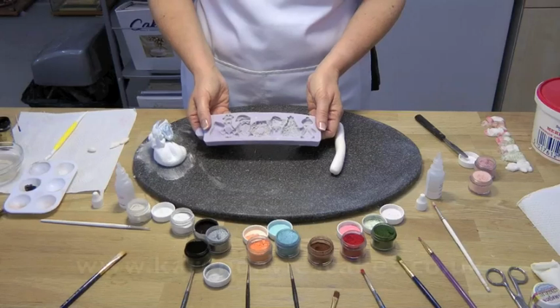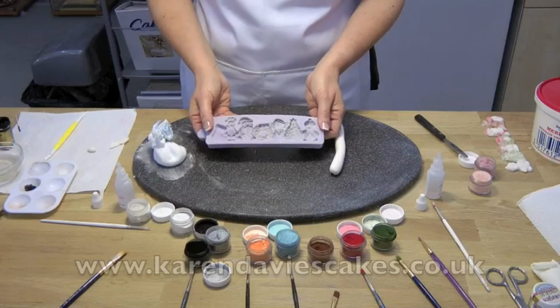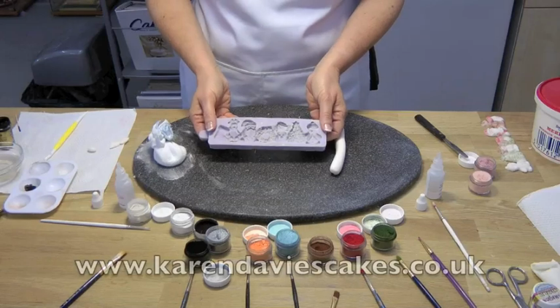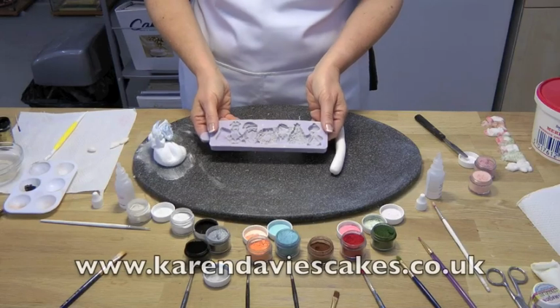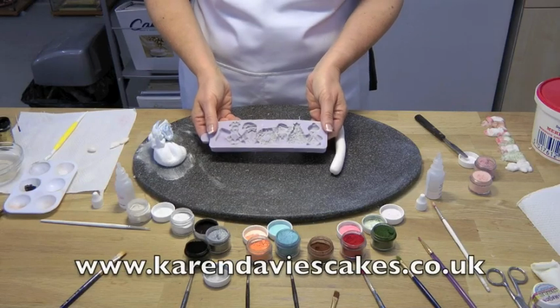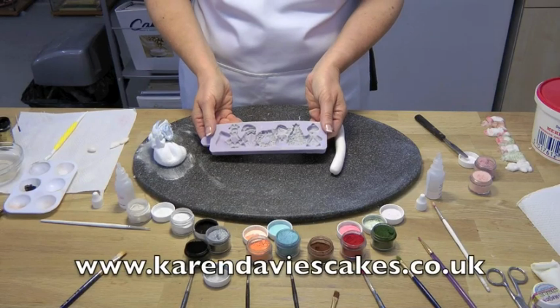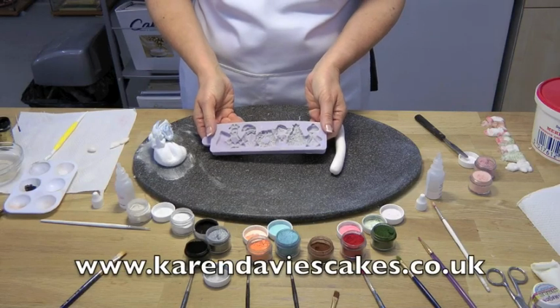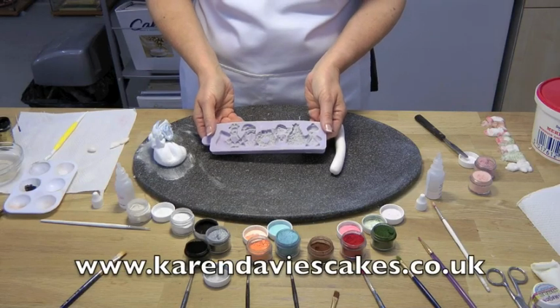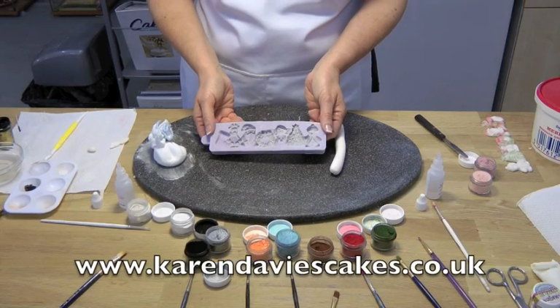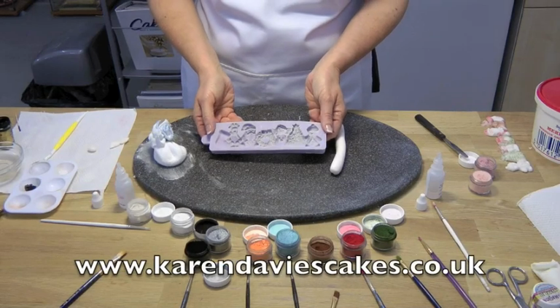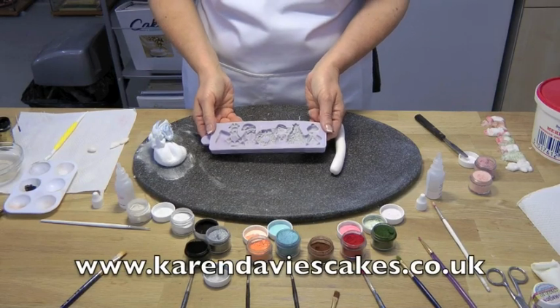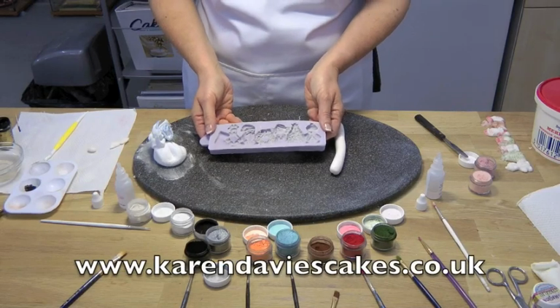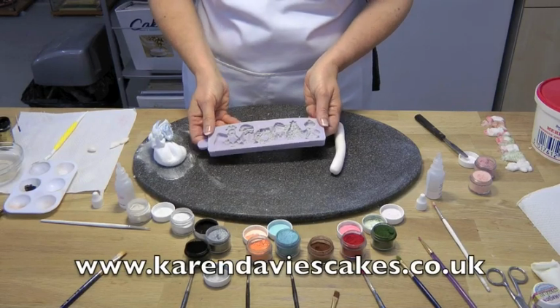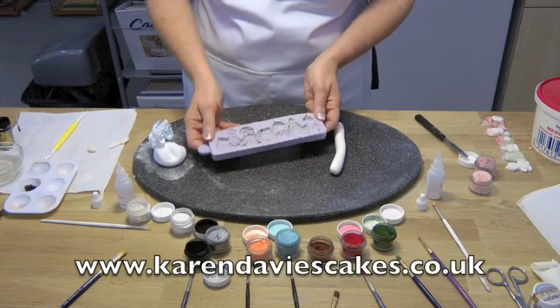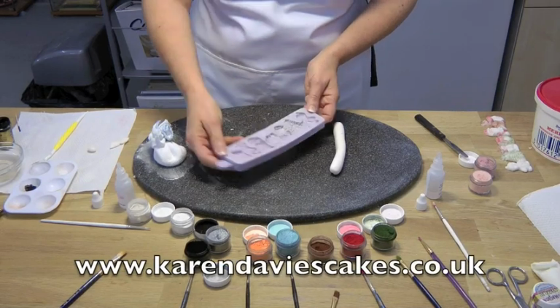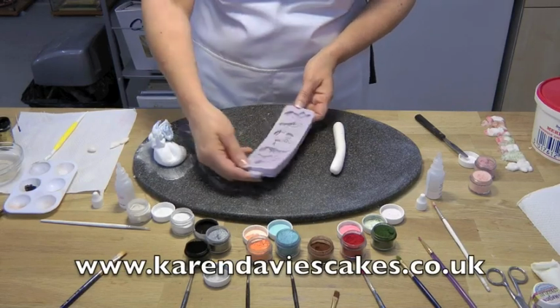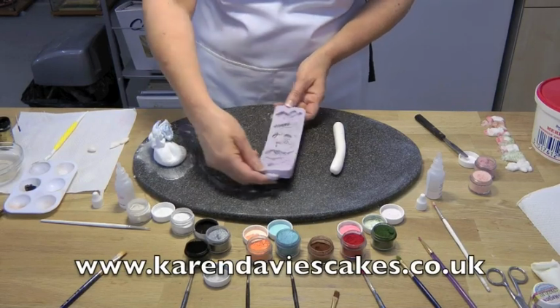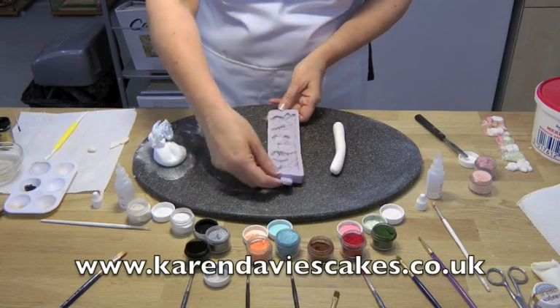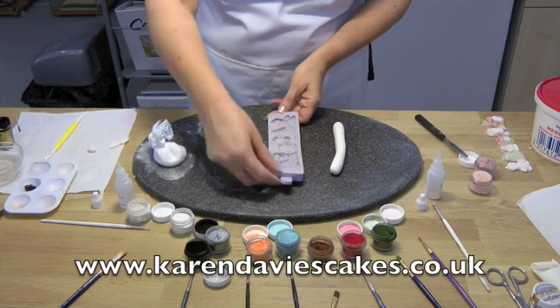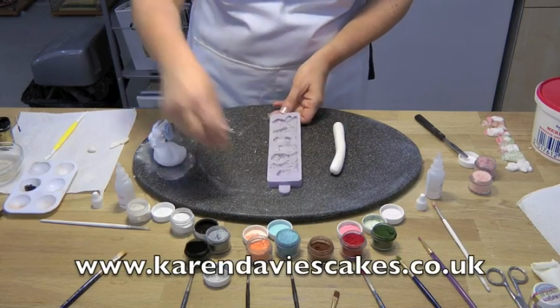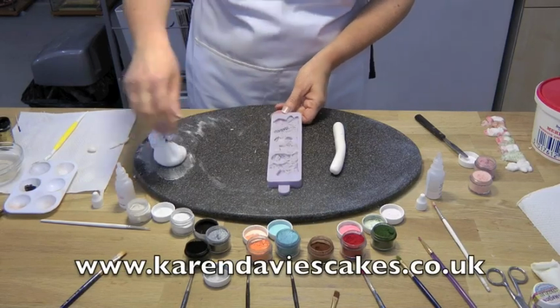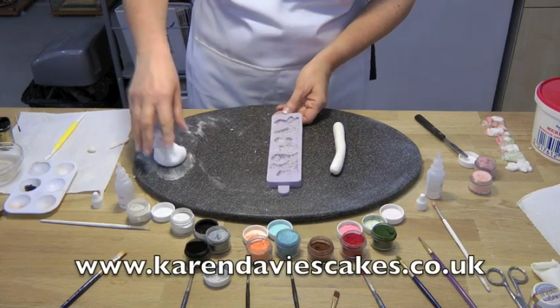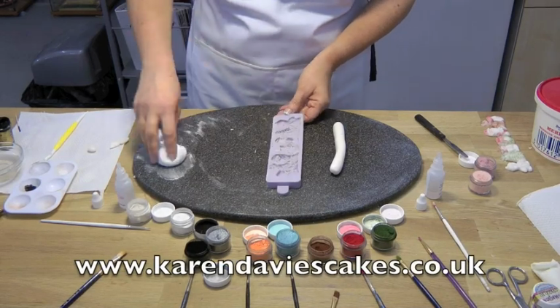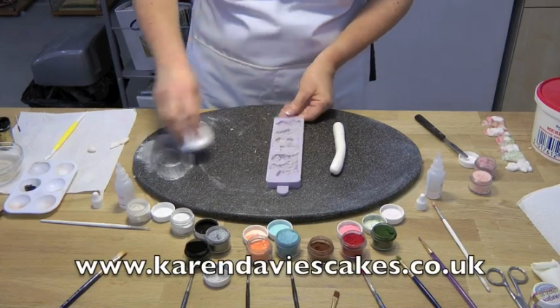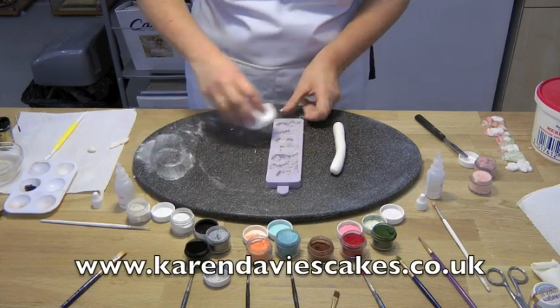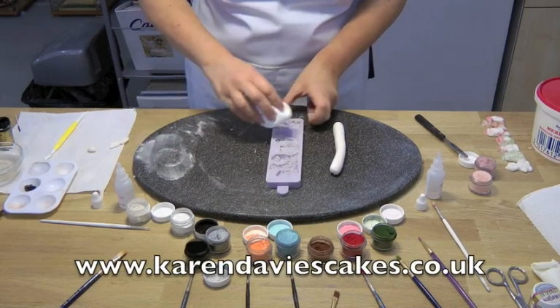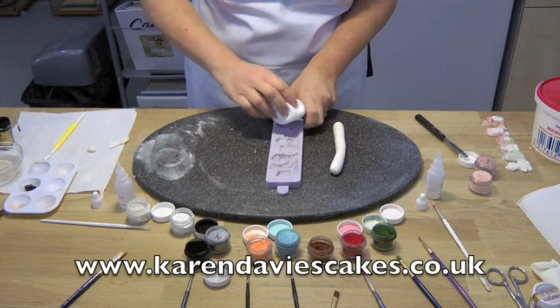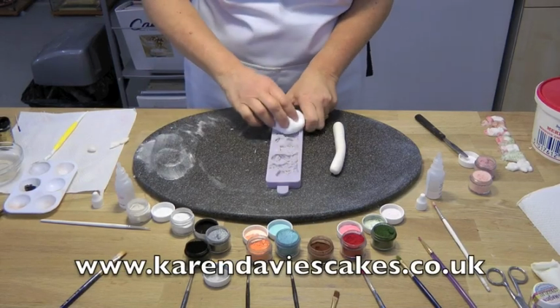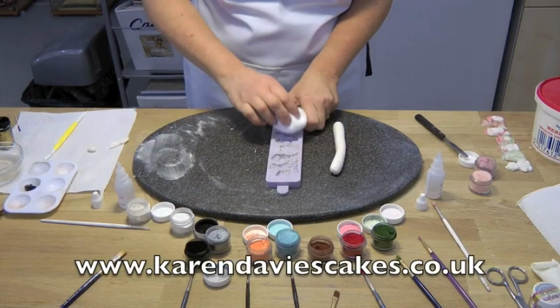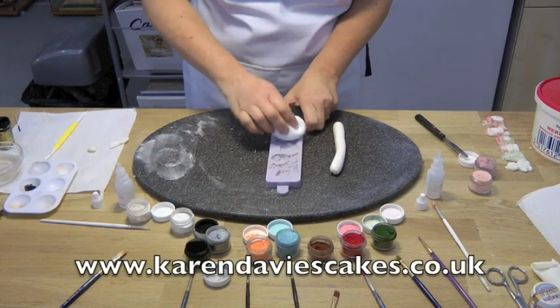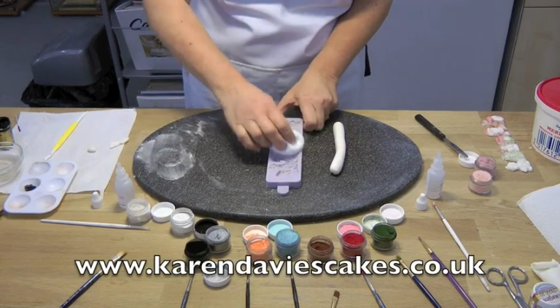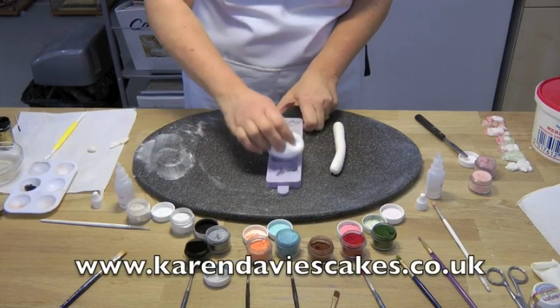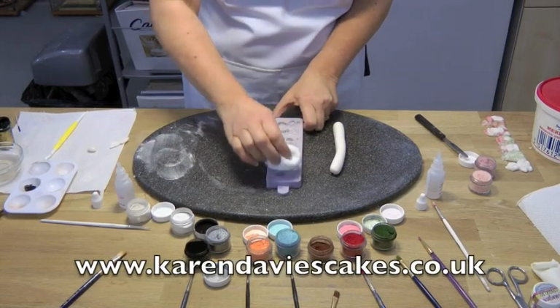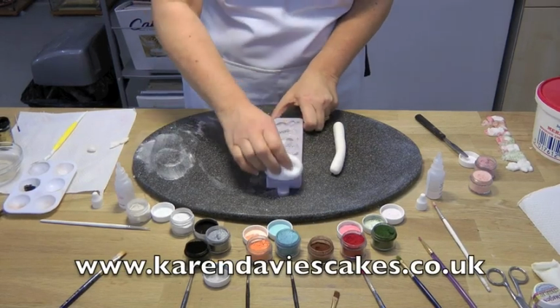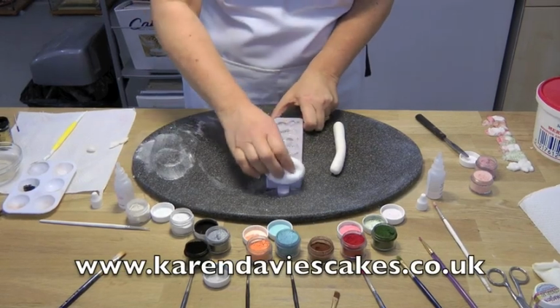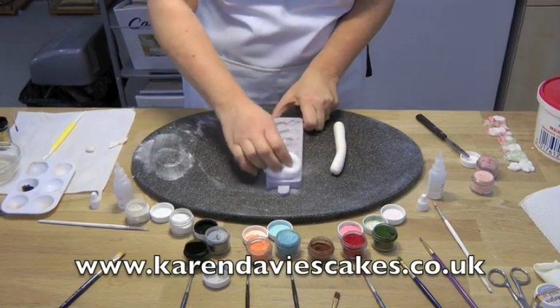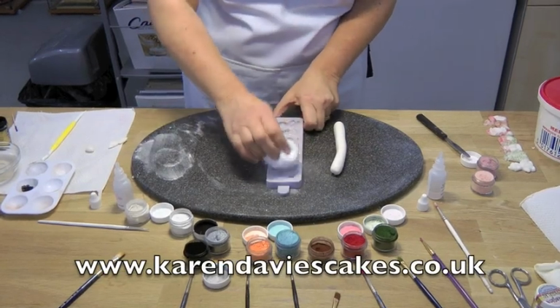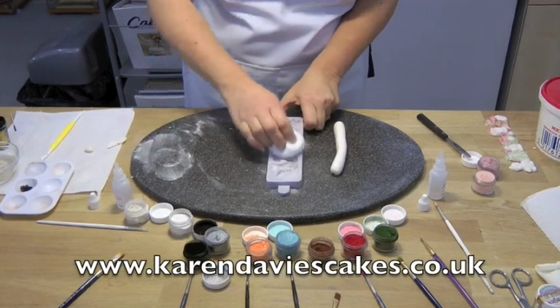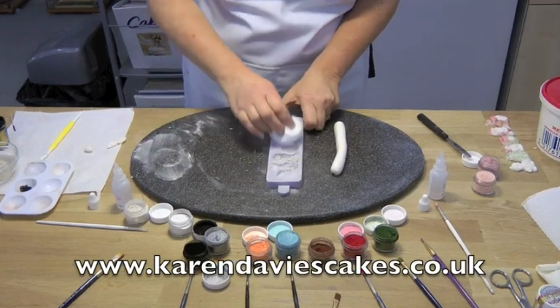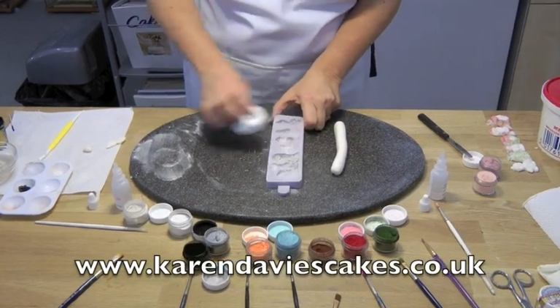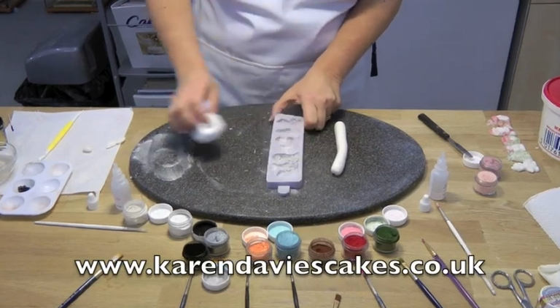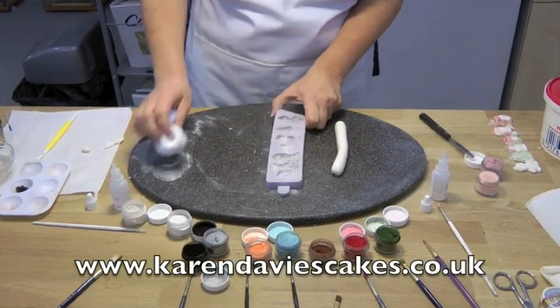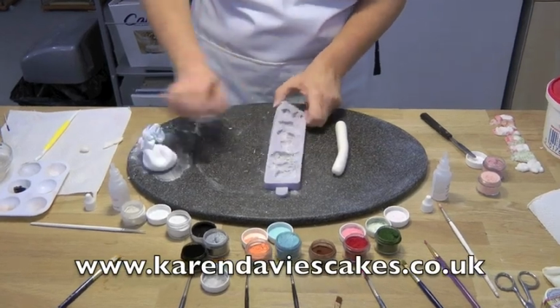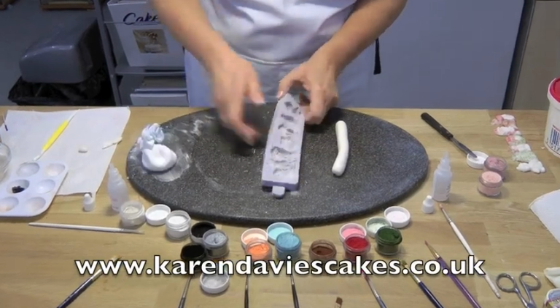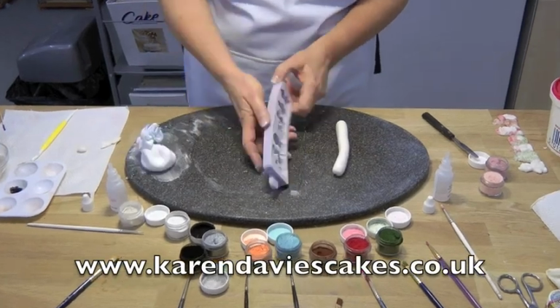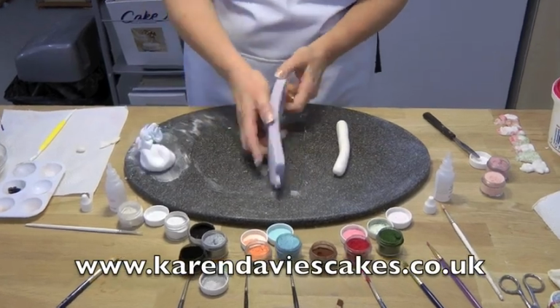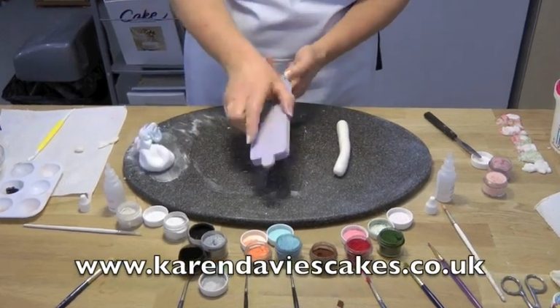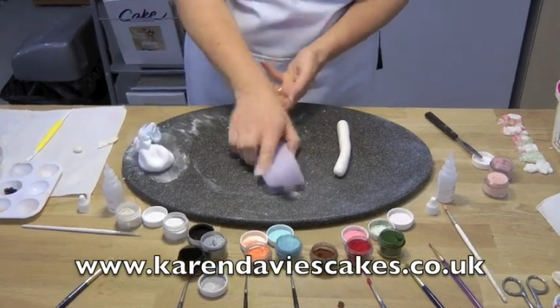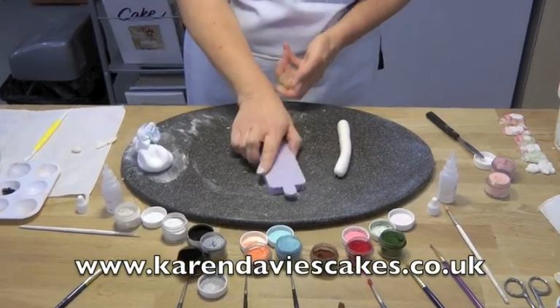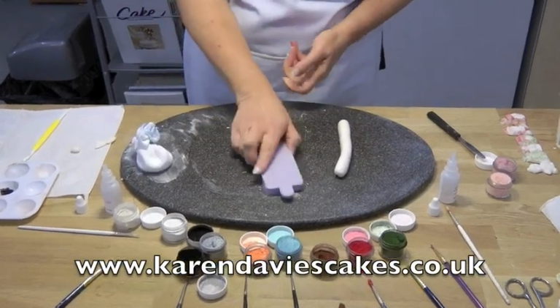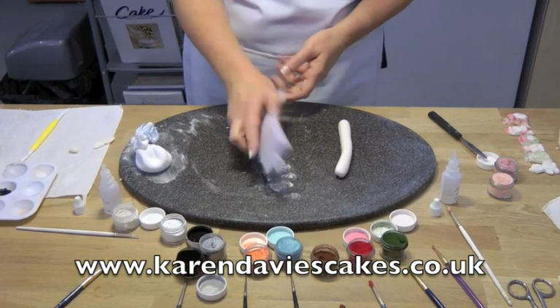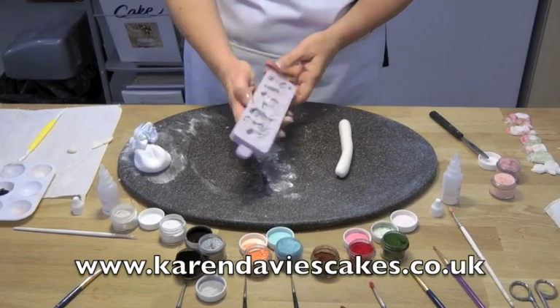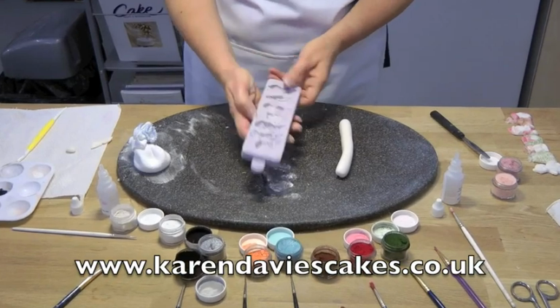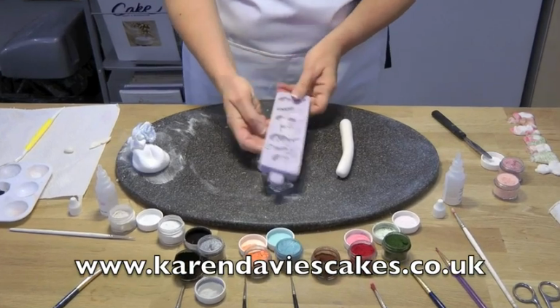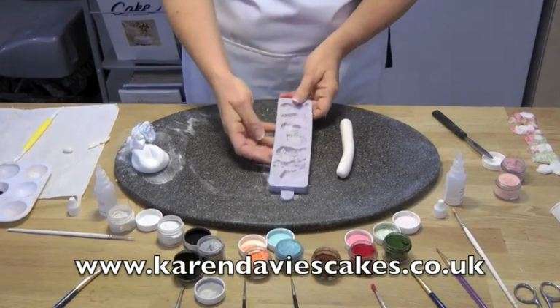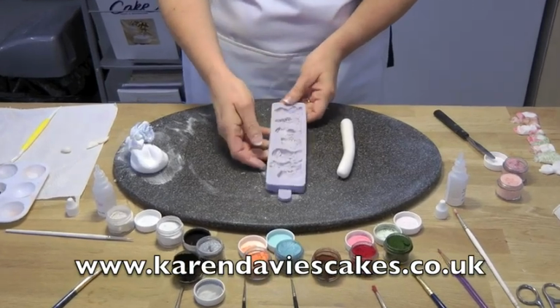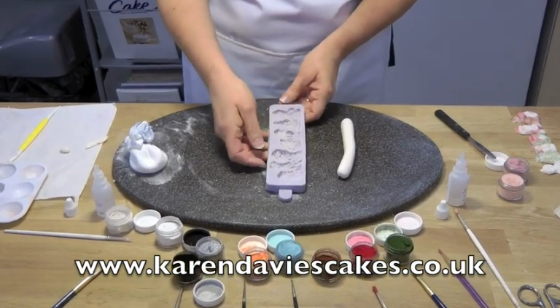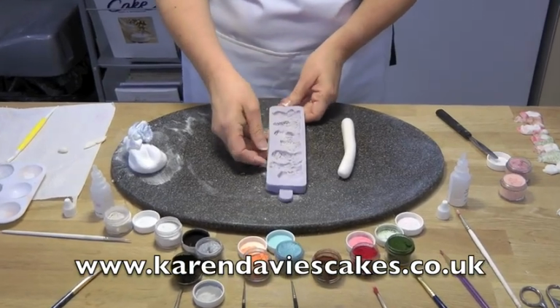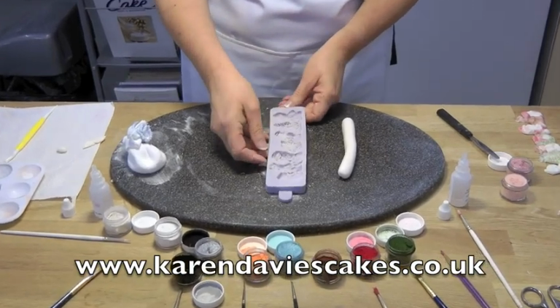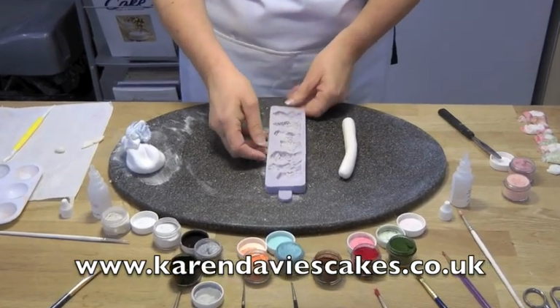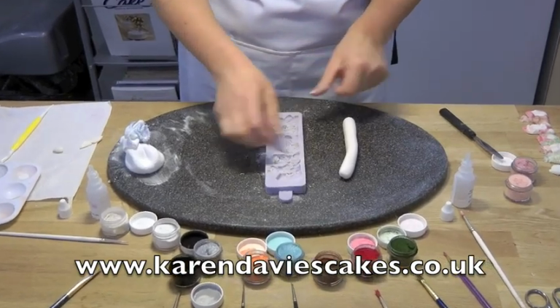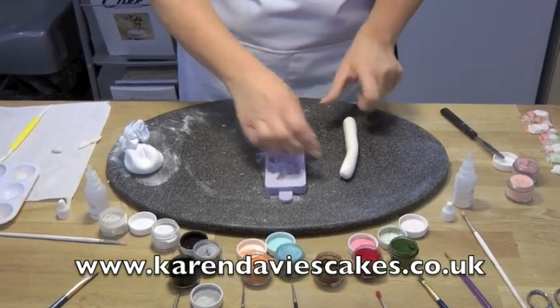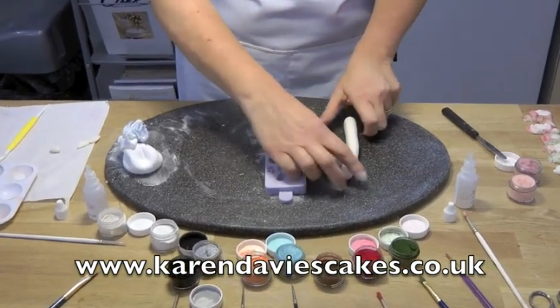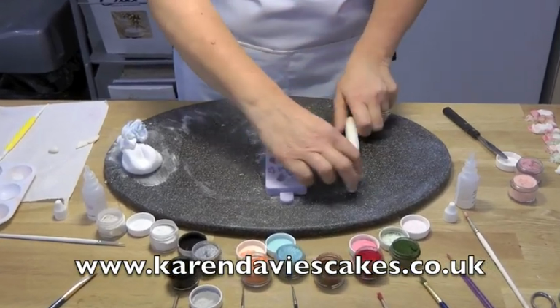This is our Christmas border mould and I'm going to show you how to use it. Just put some corn flour in and tap that out.